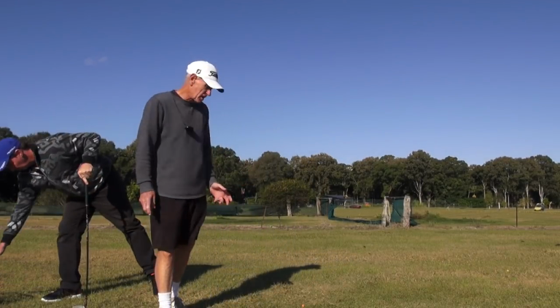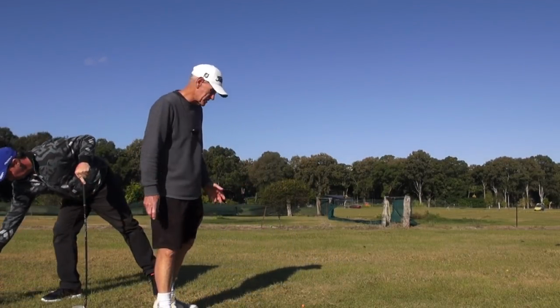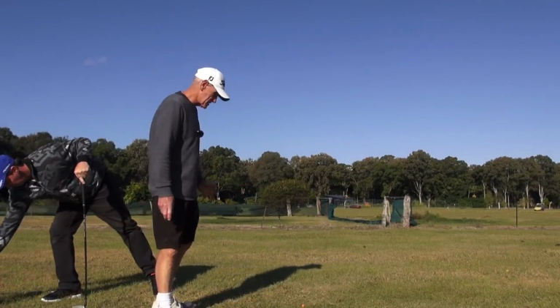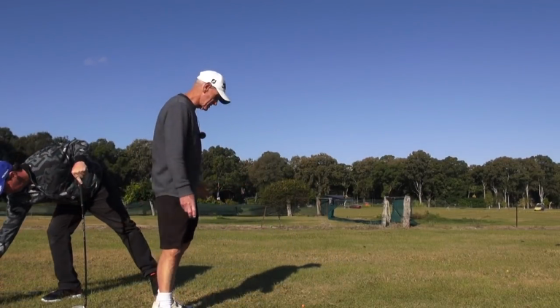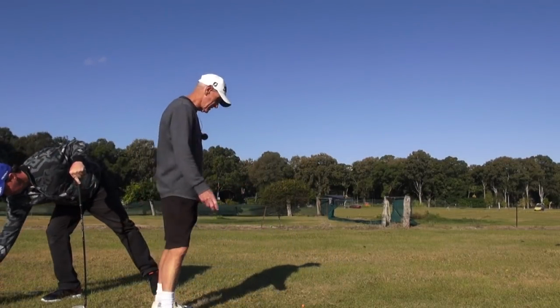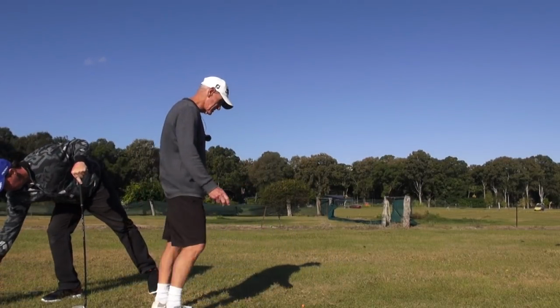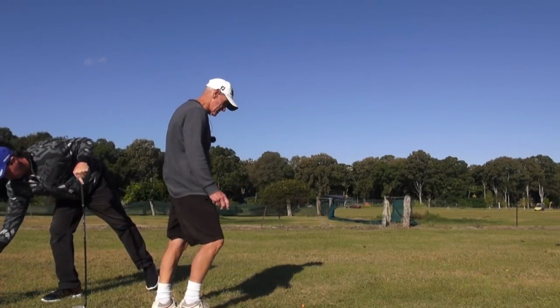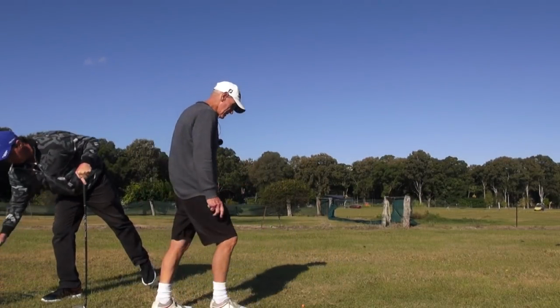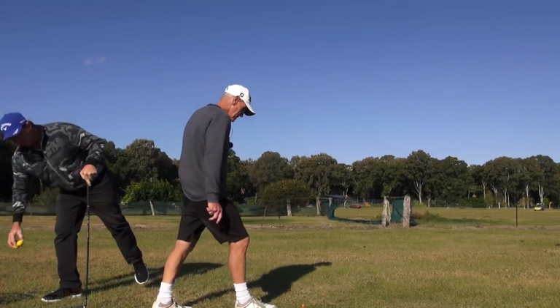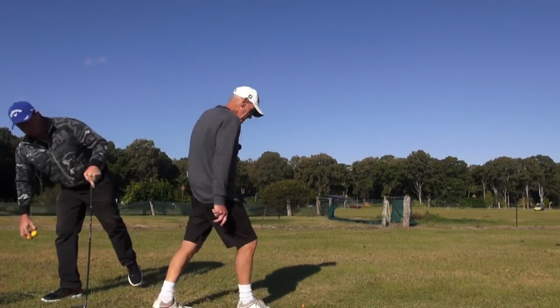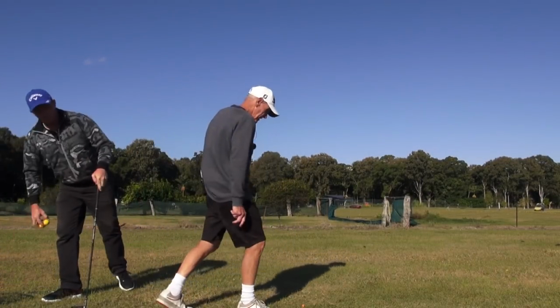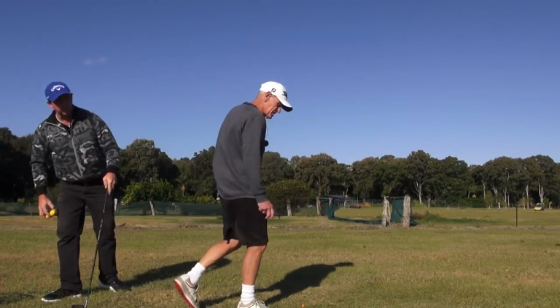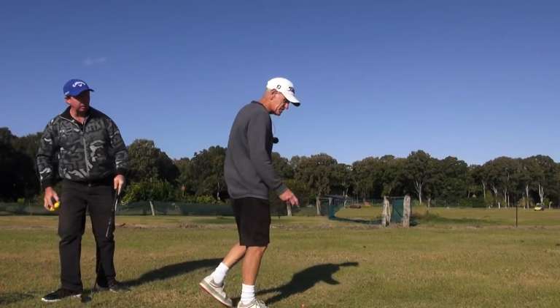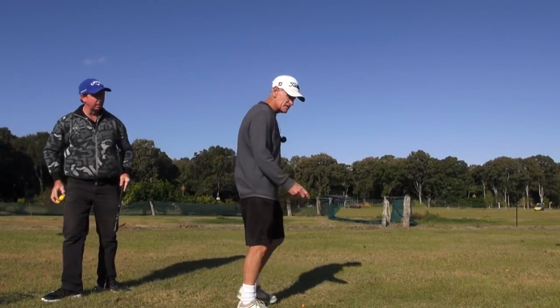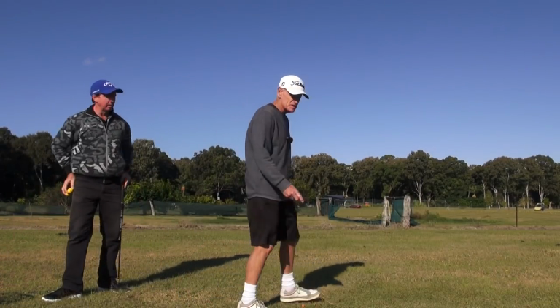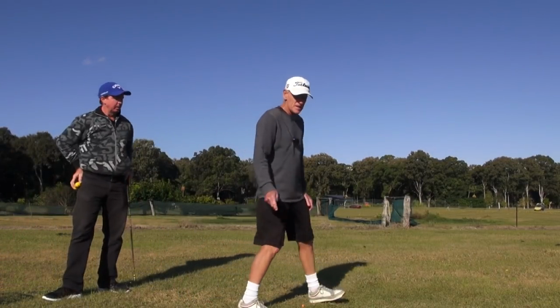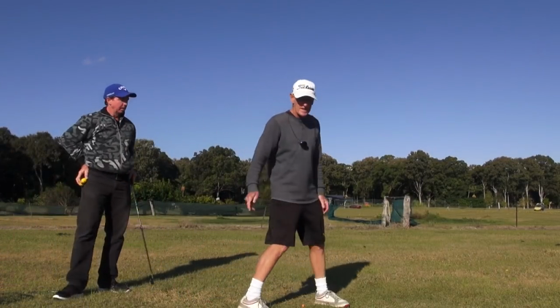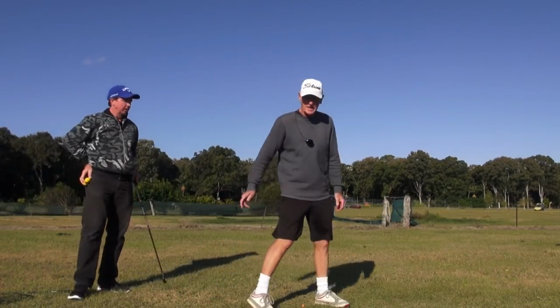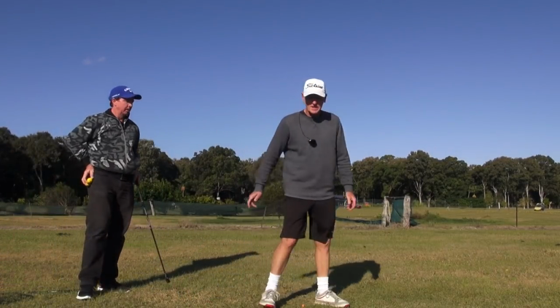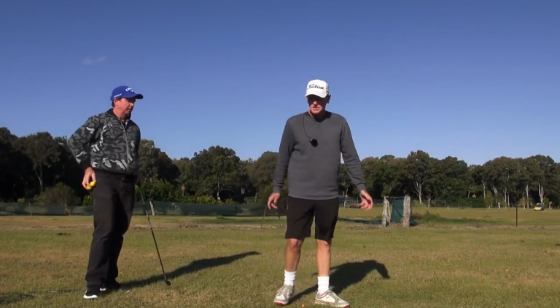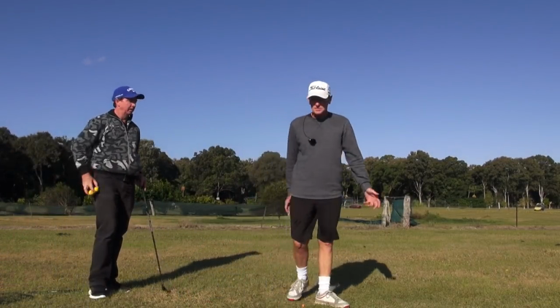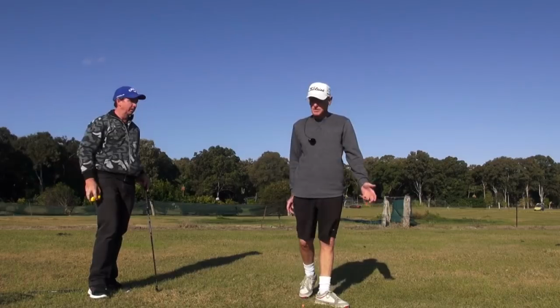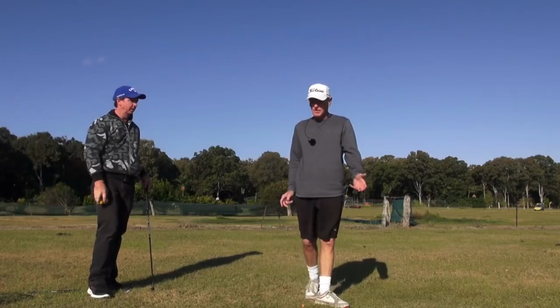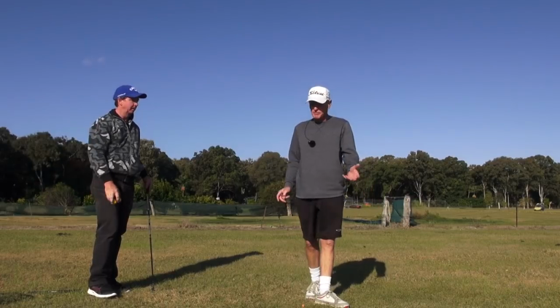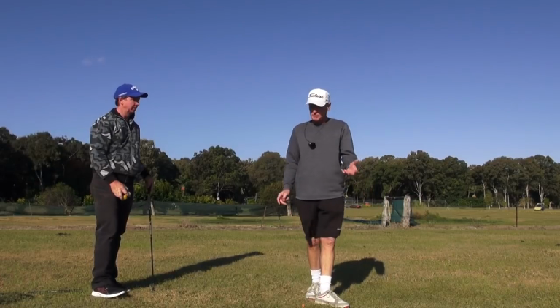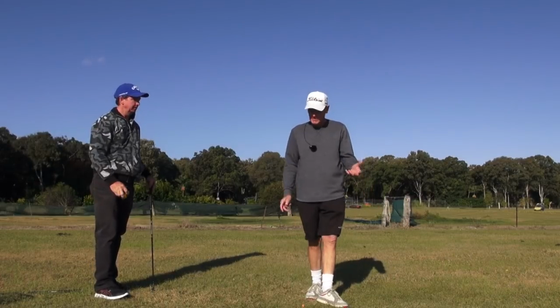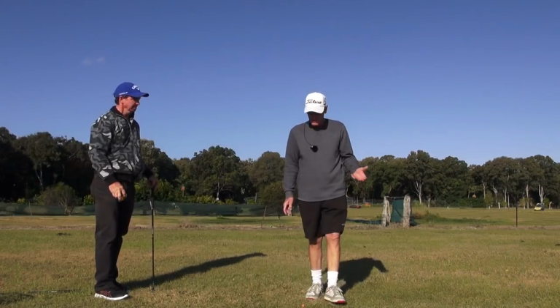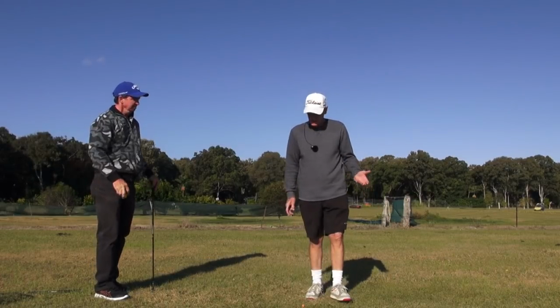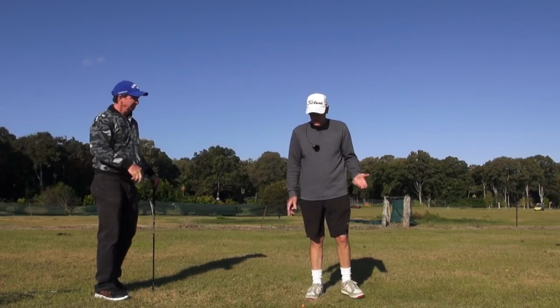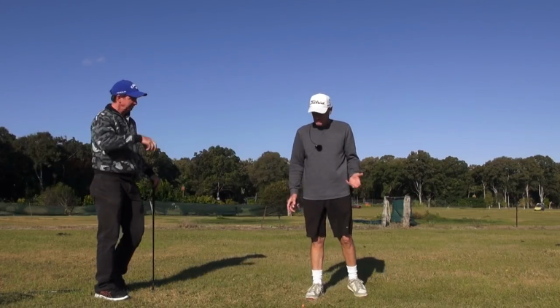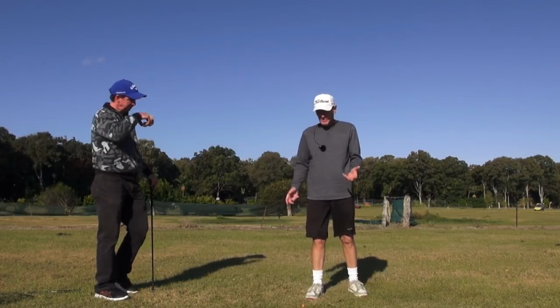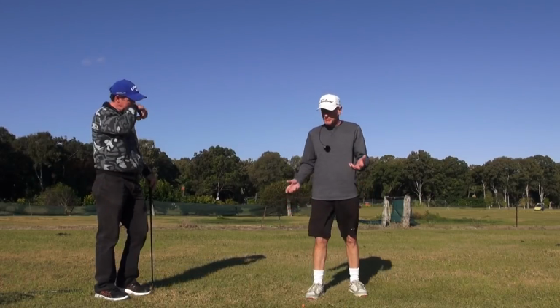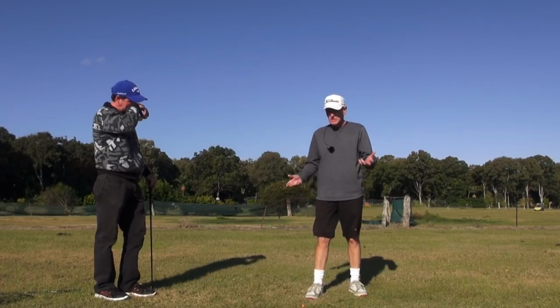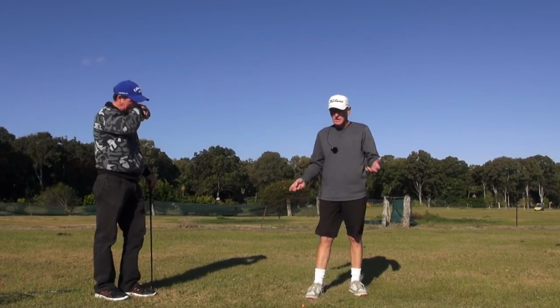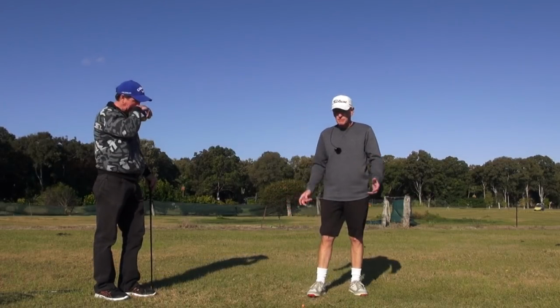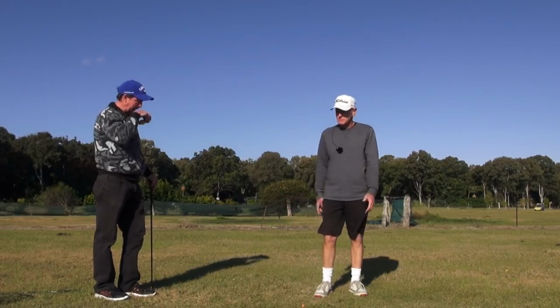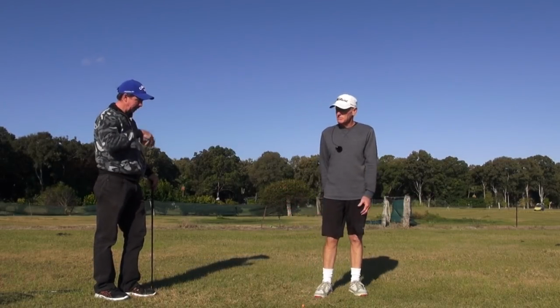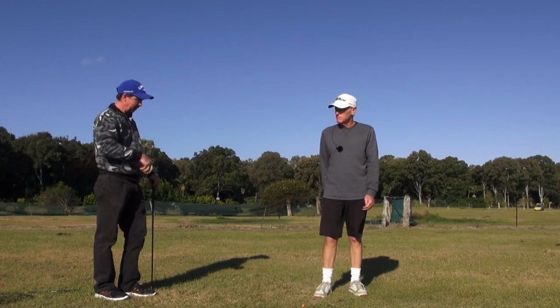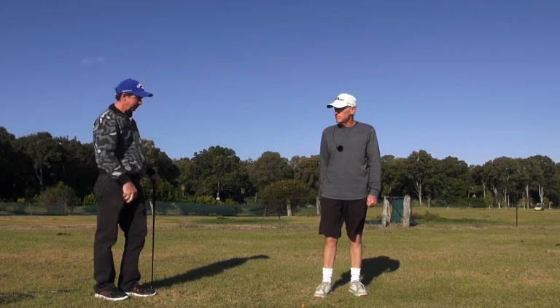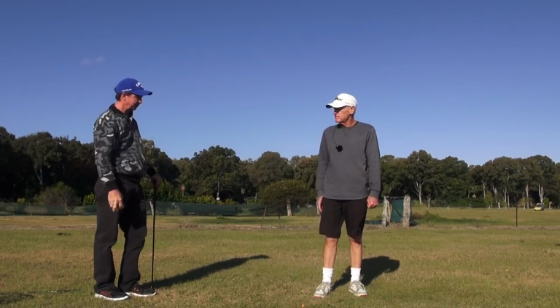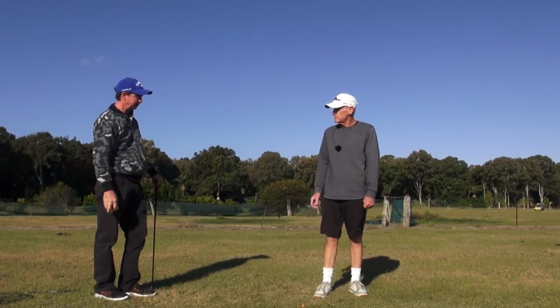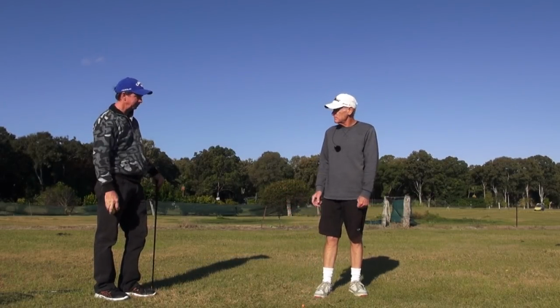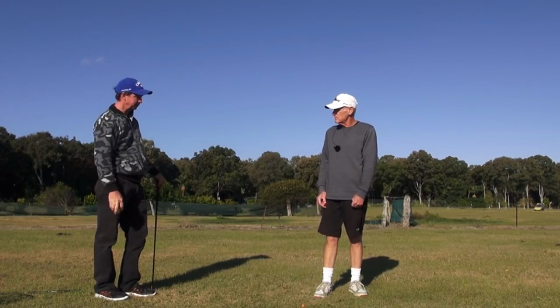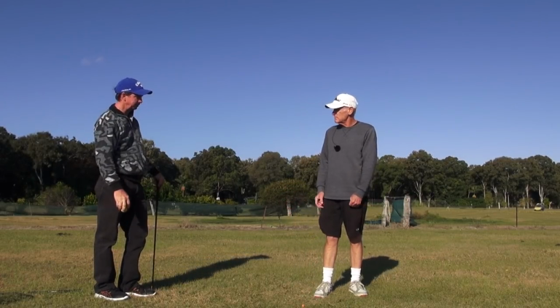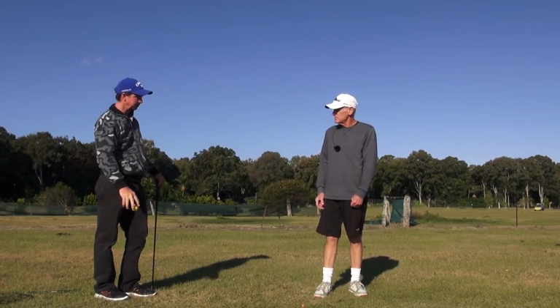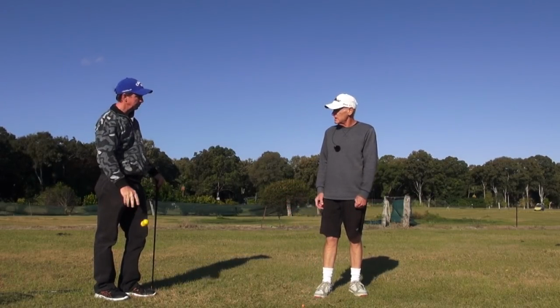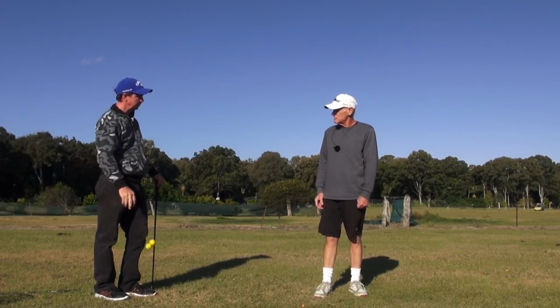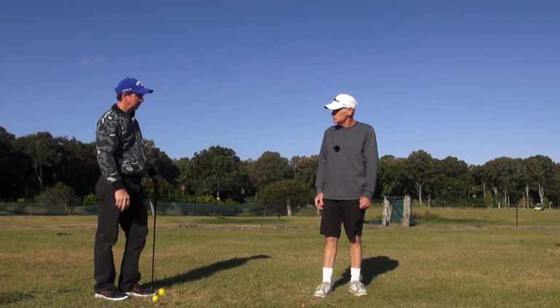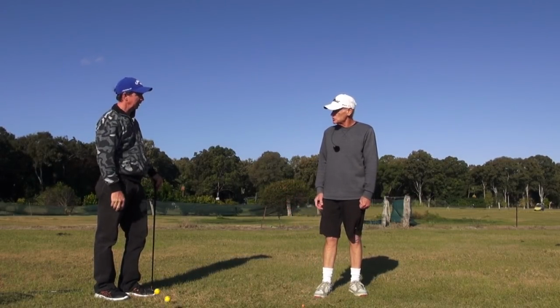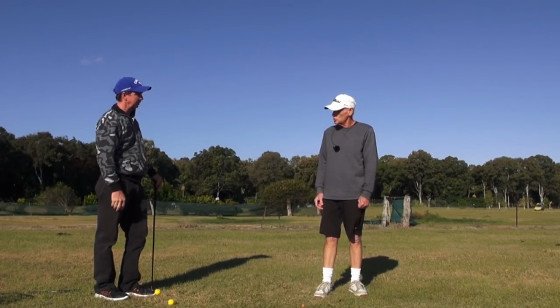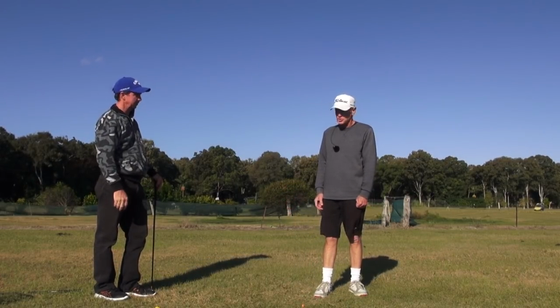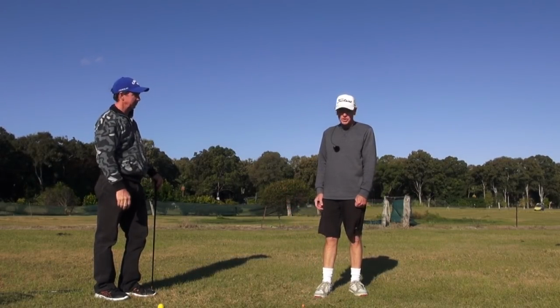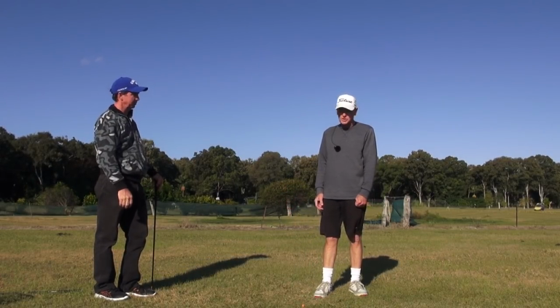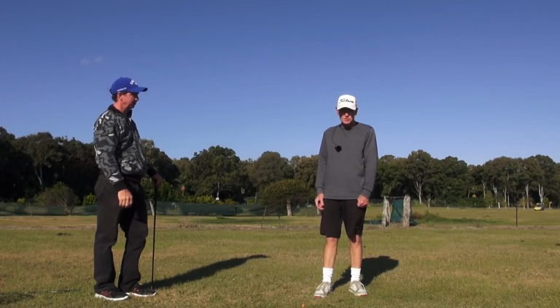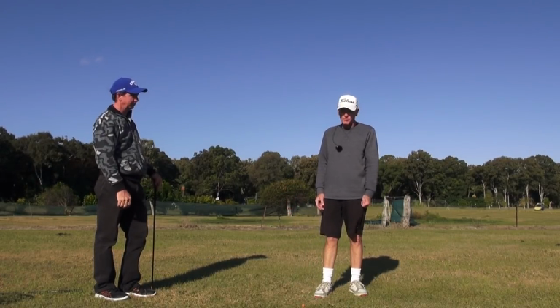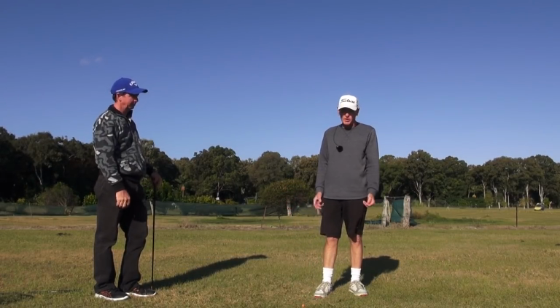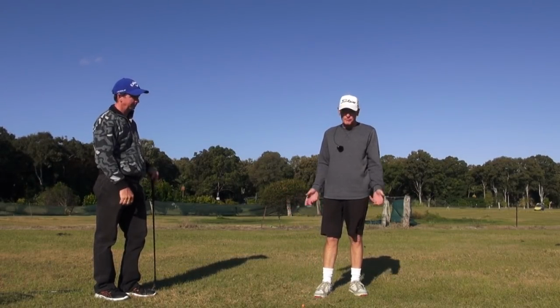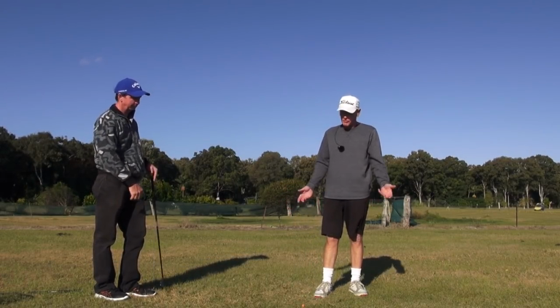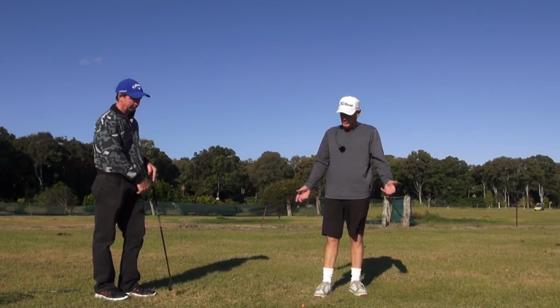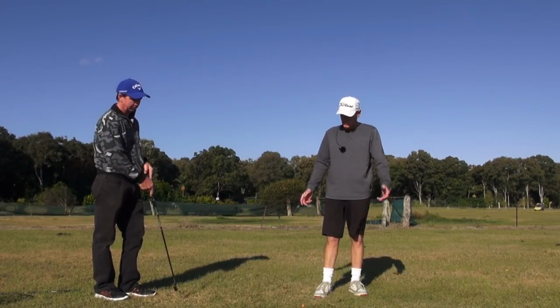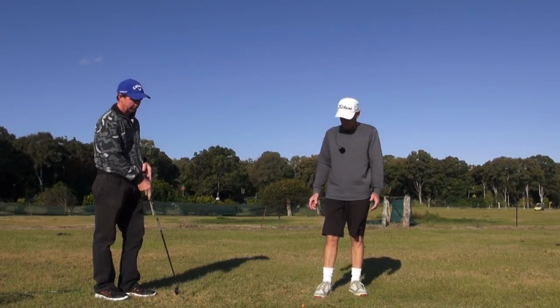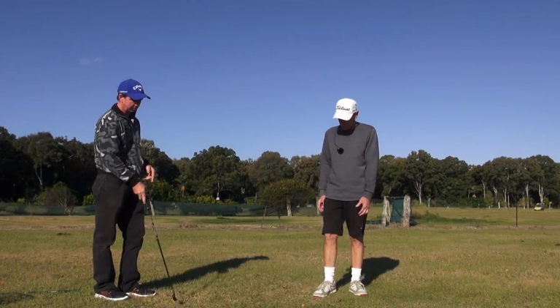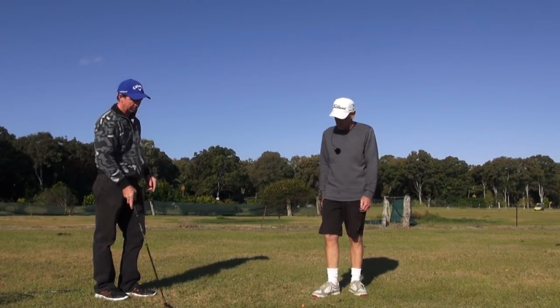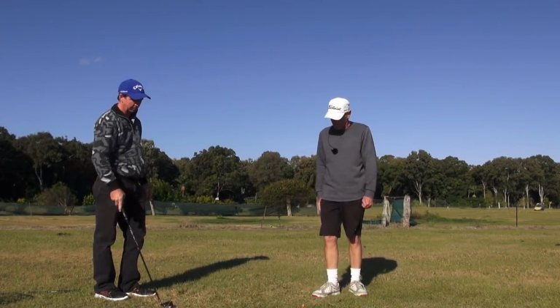What he's got, guys, is he's taking this from everything — from short shots right through to the driver.